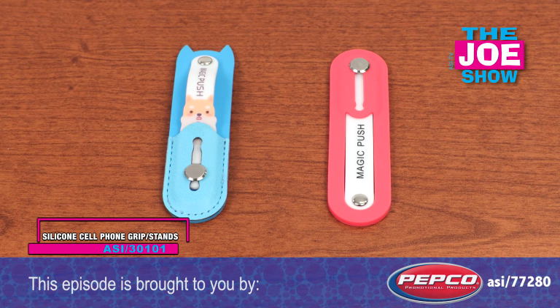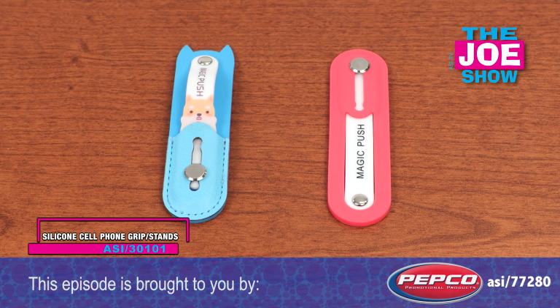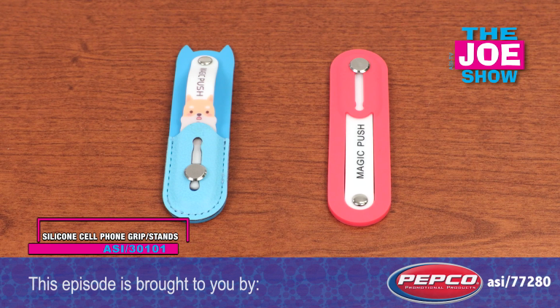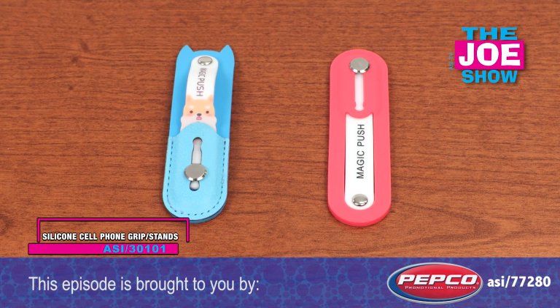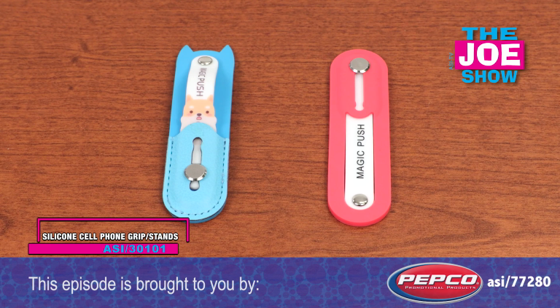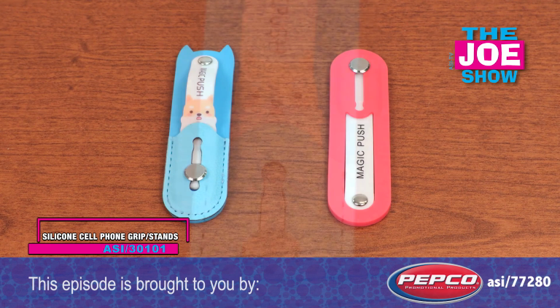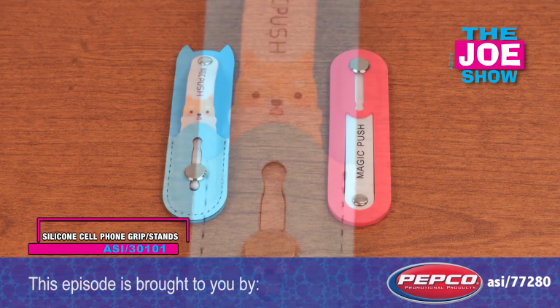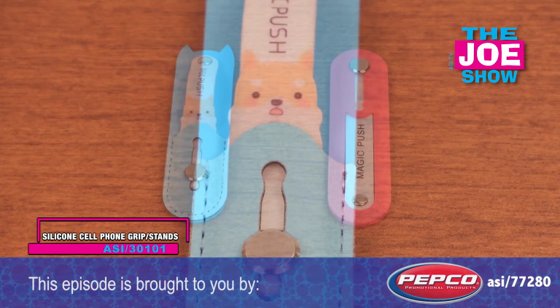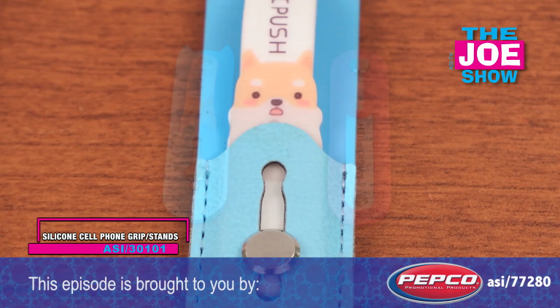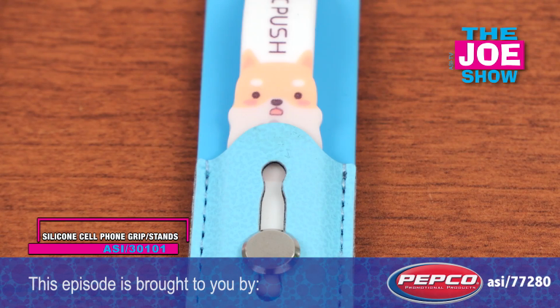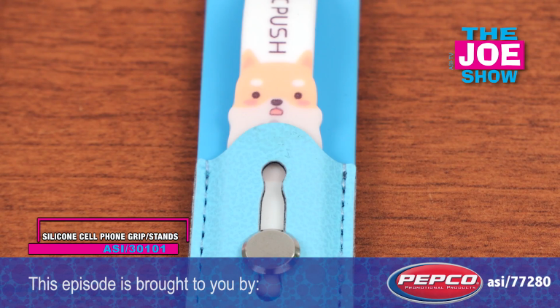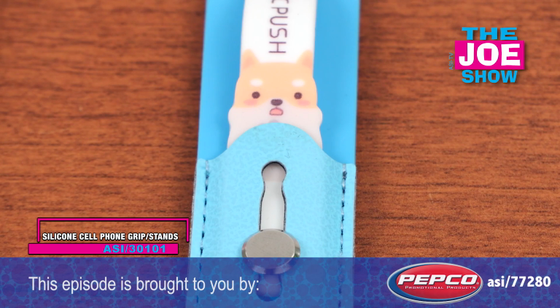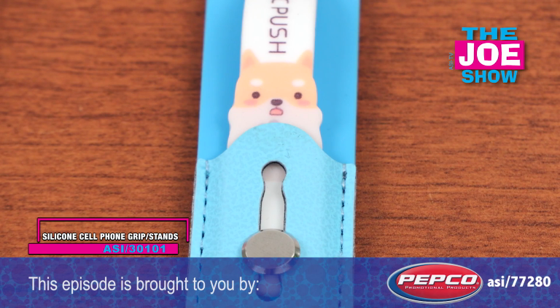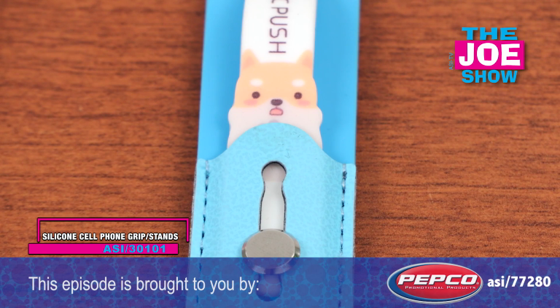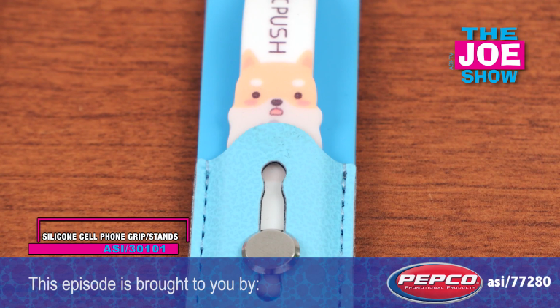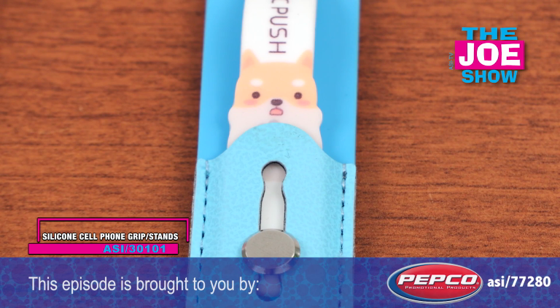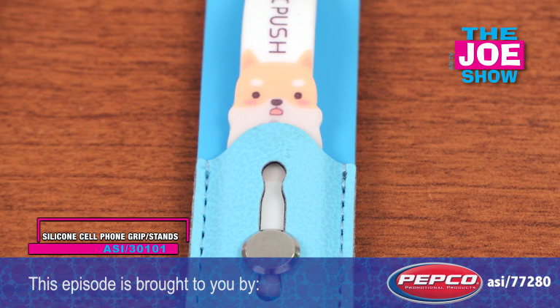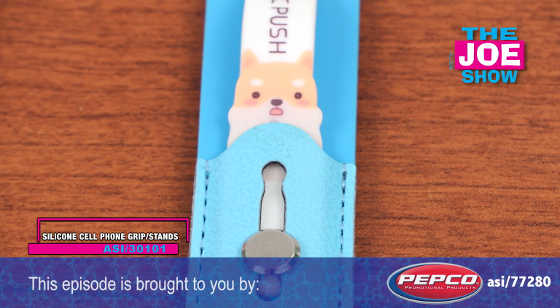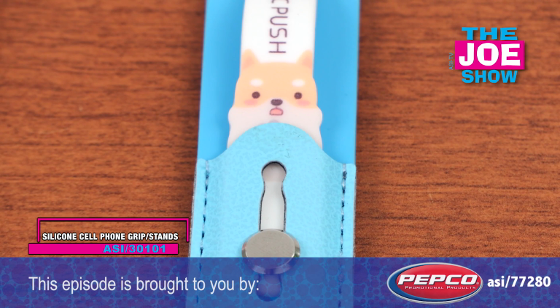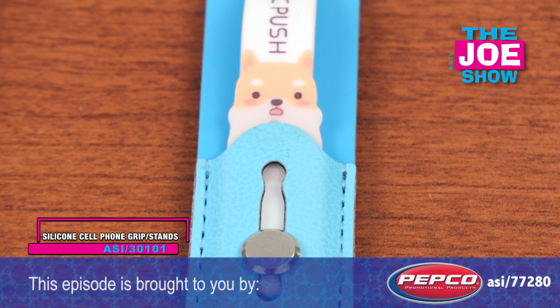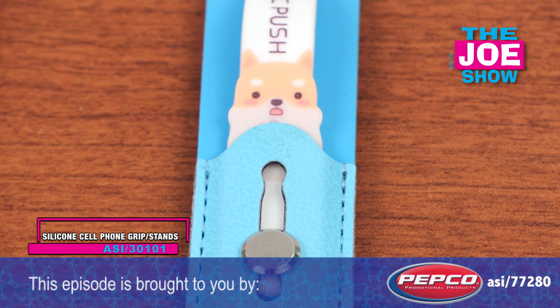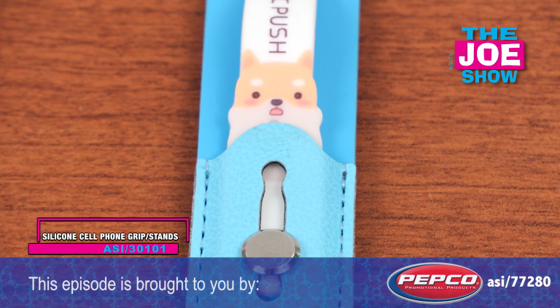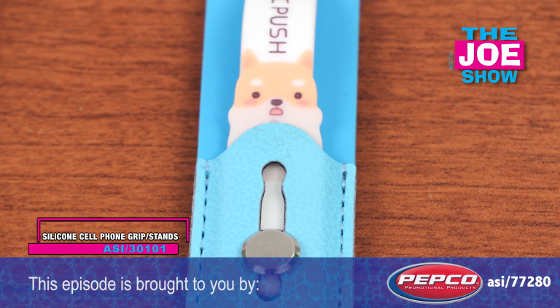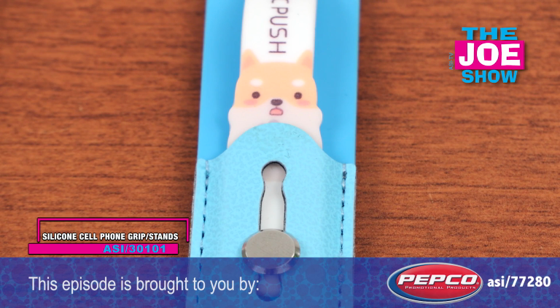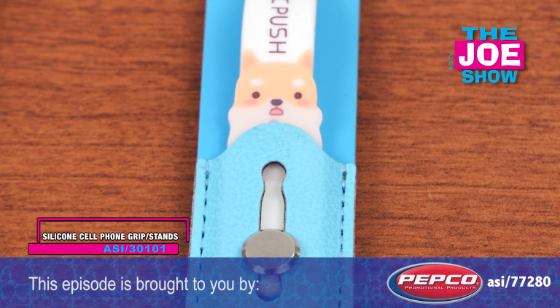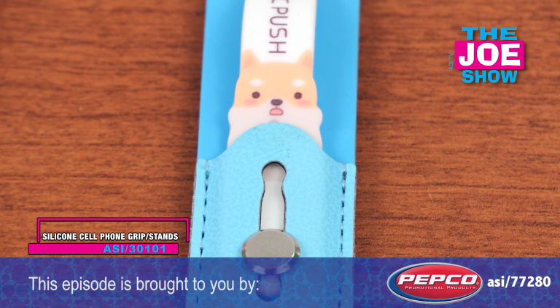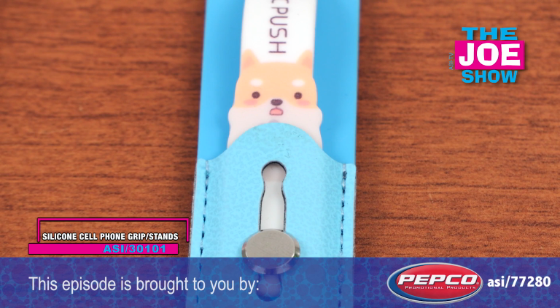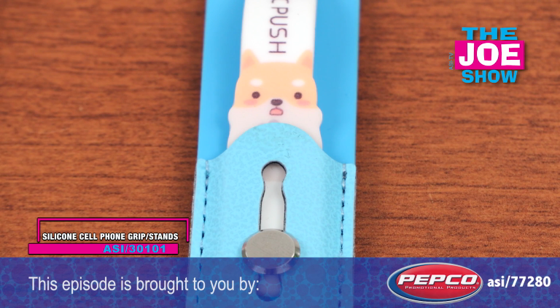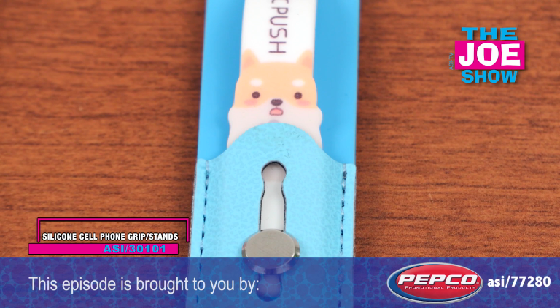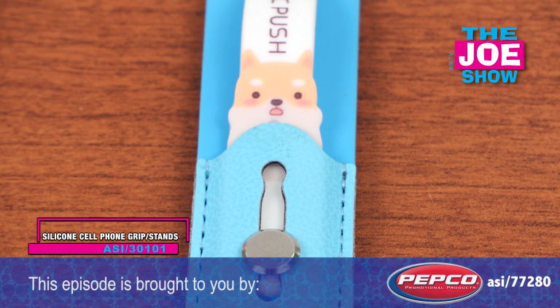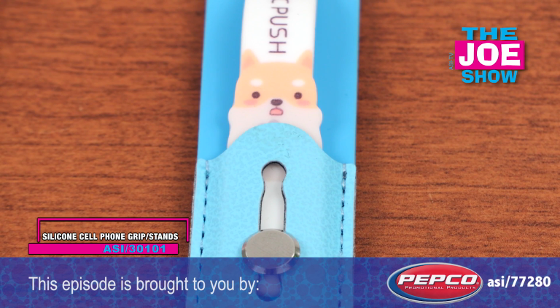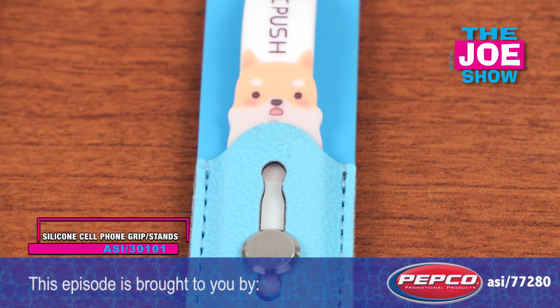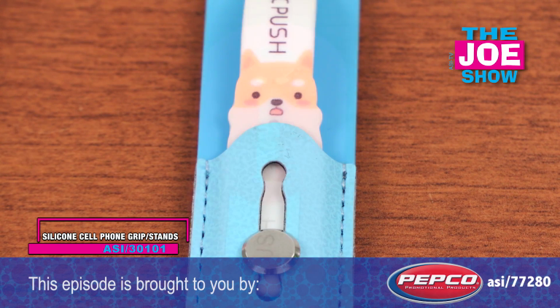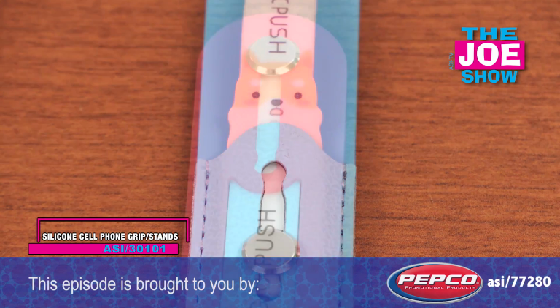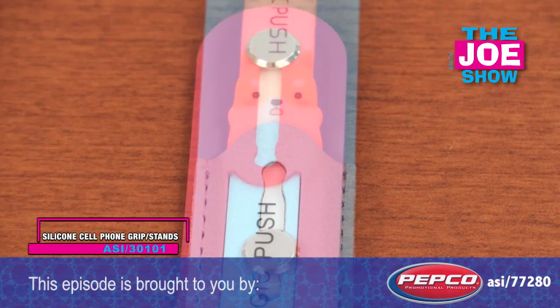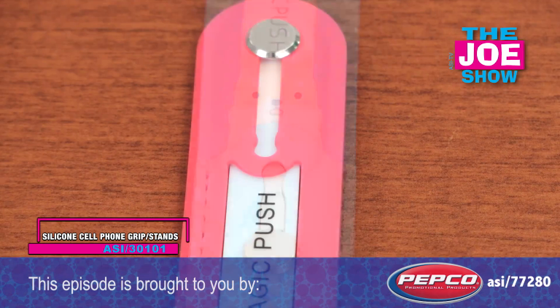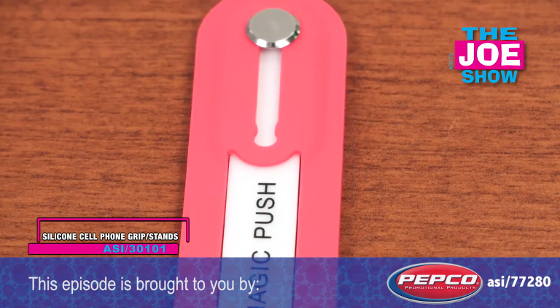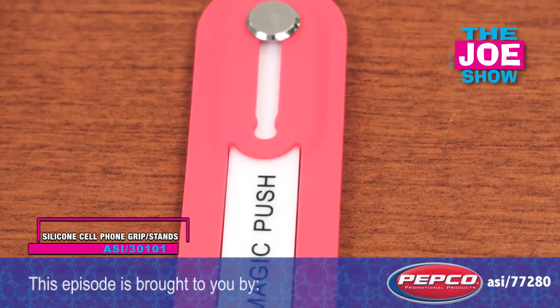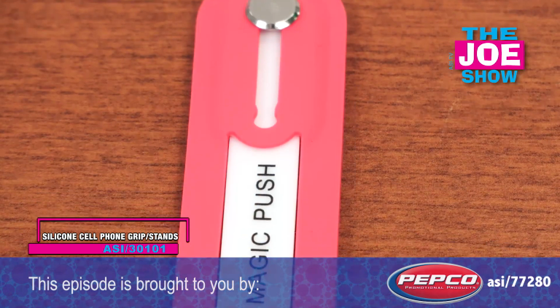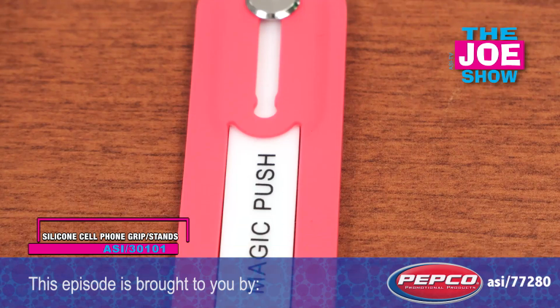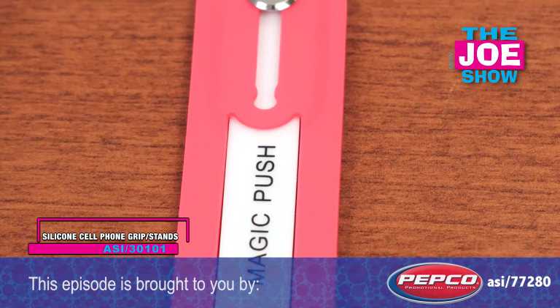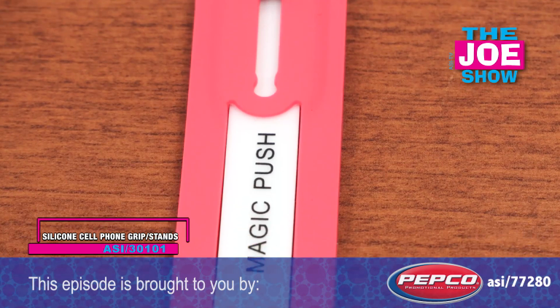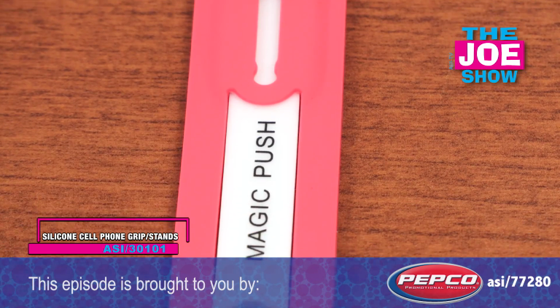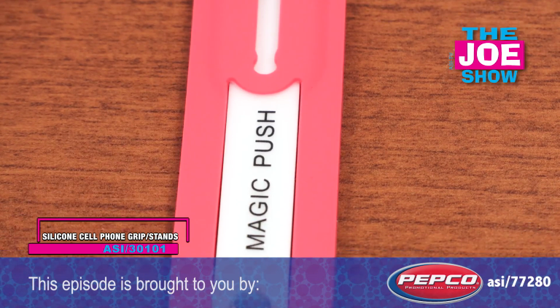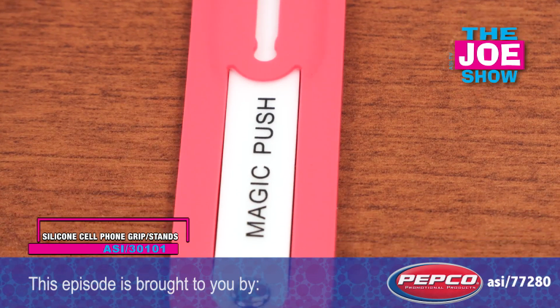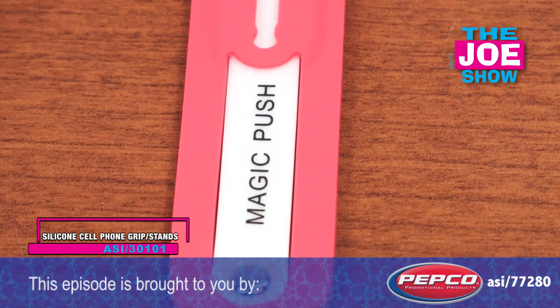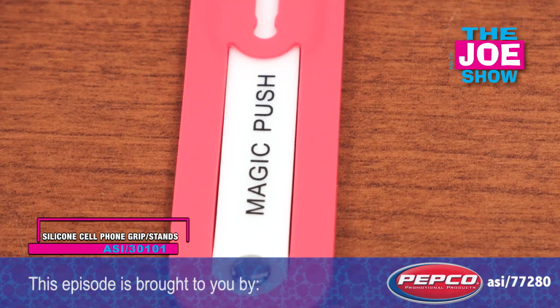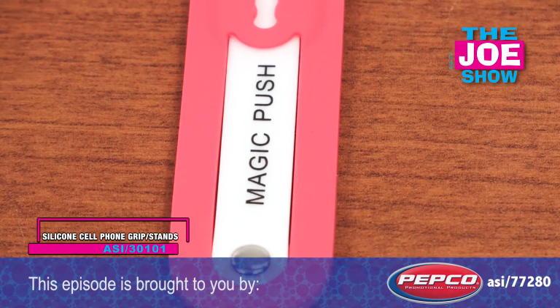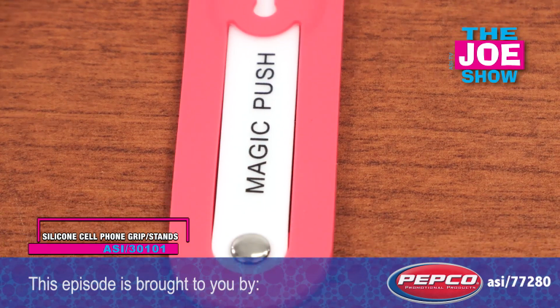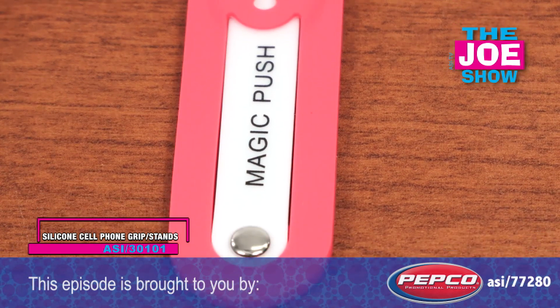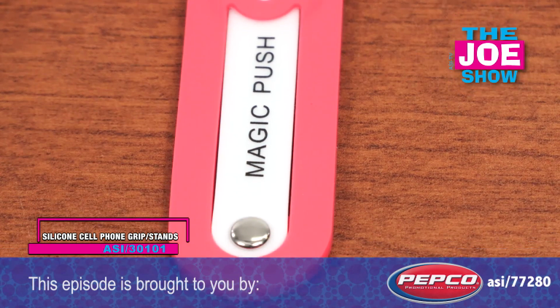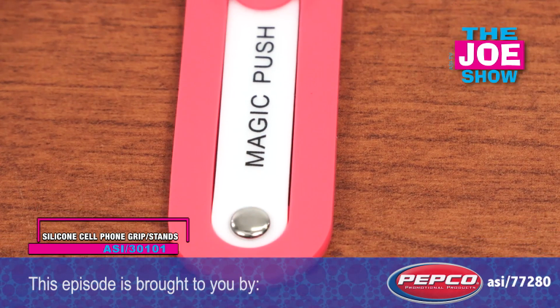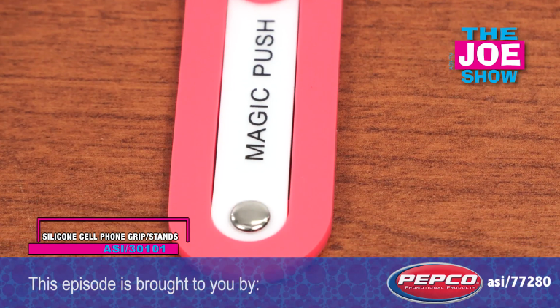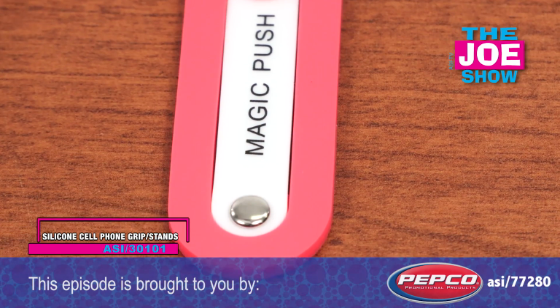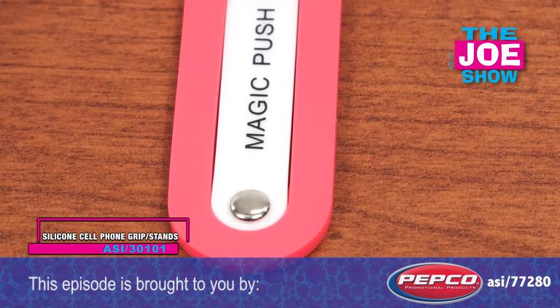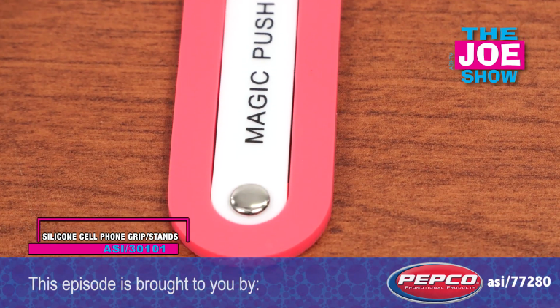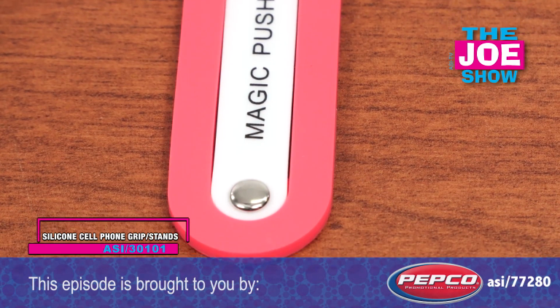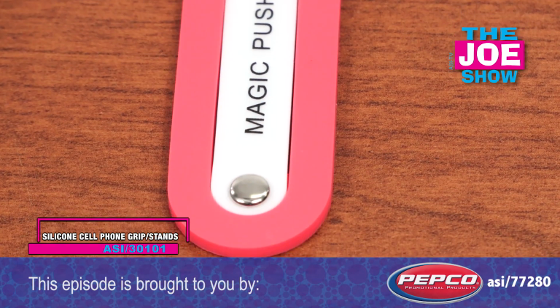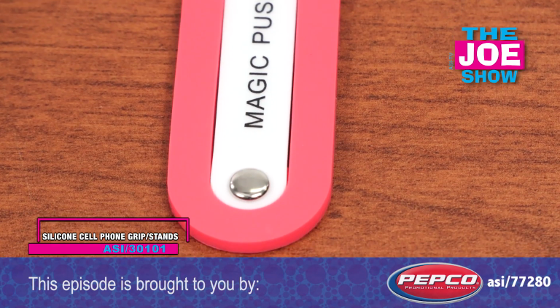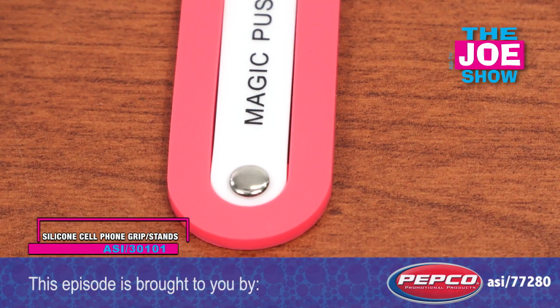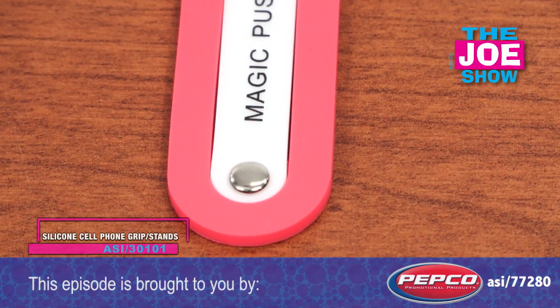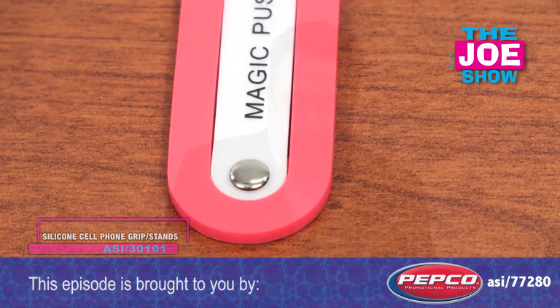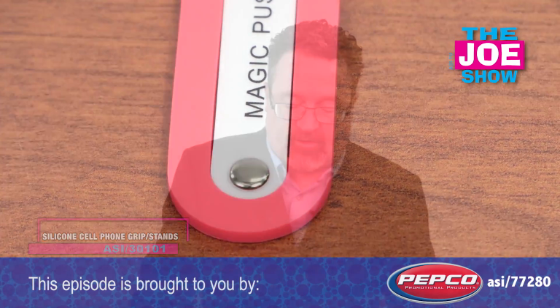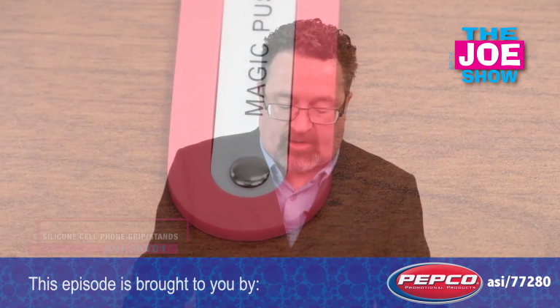It also comes in a variety of different styles — got a little cat design here, and this is a pretty straightforward red version.